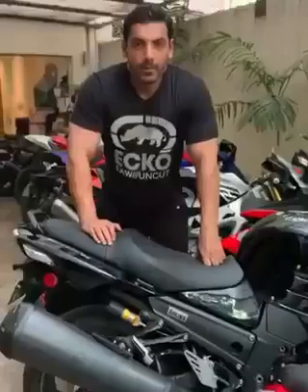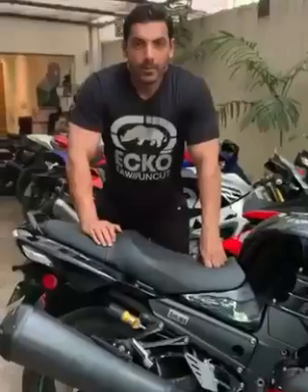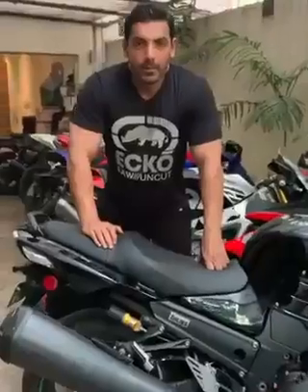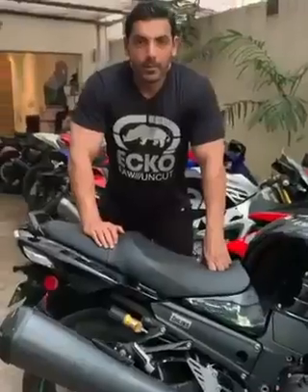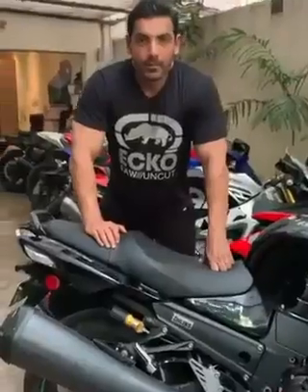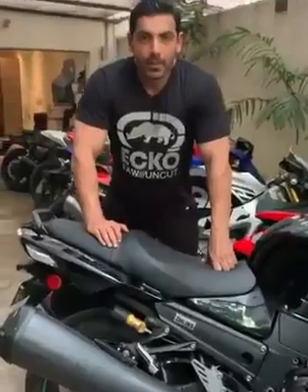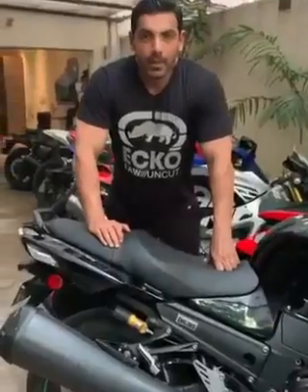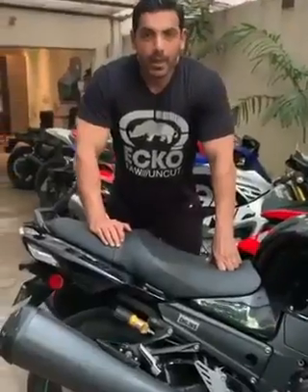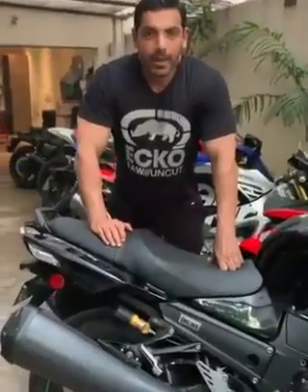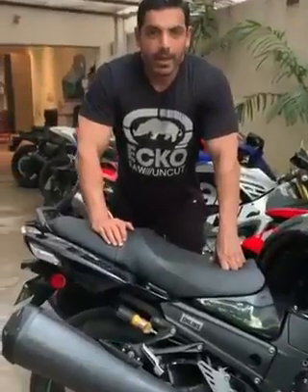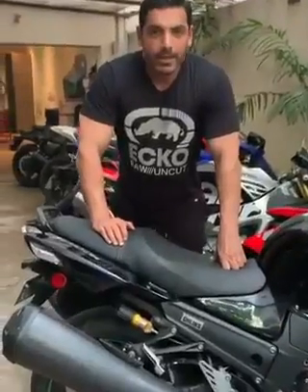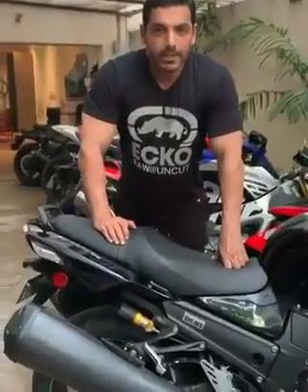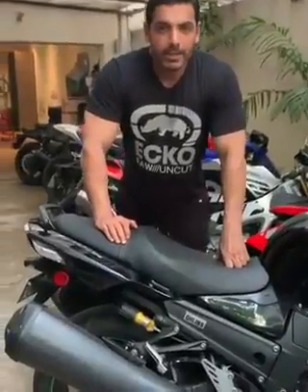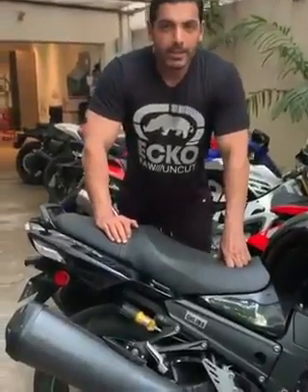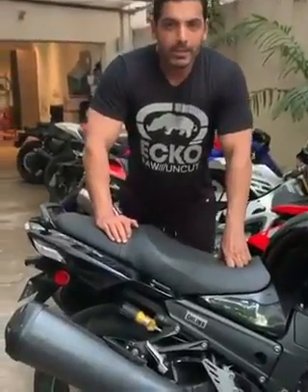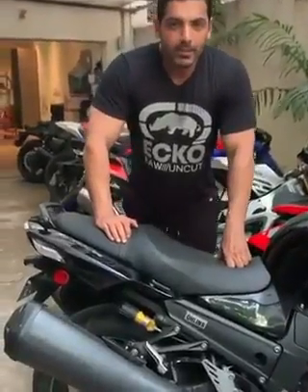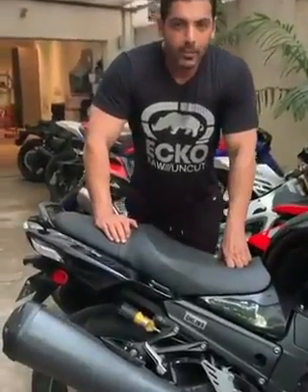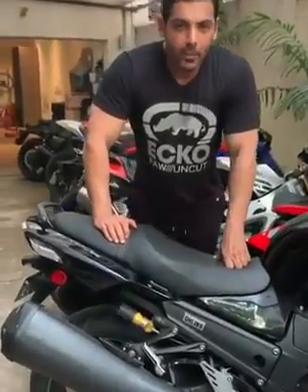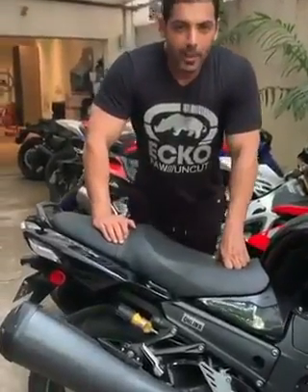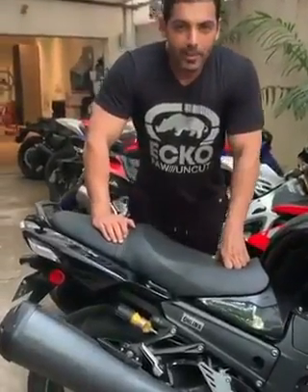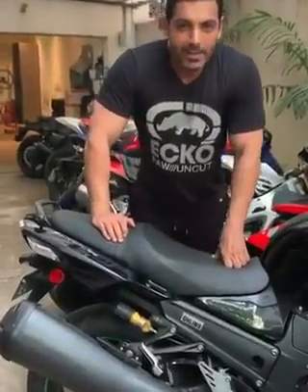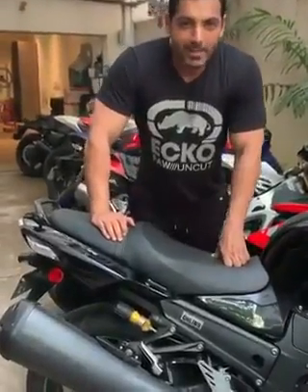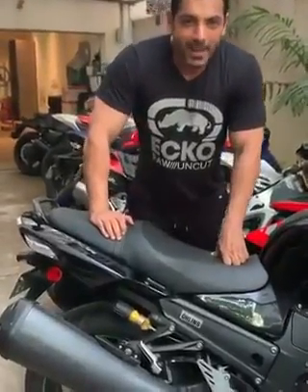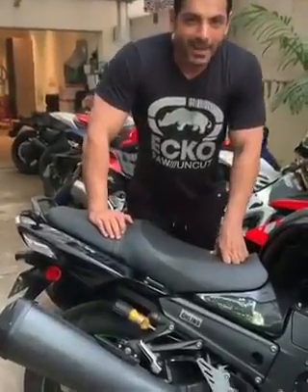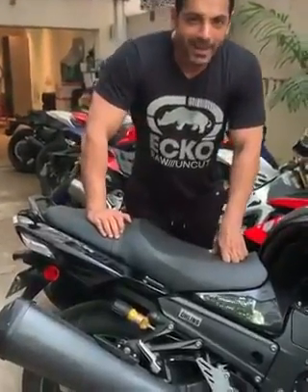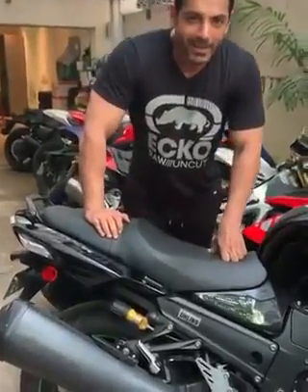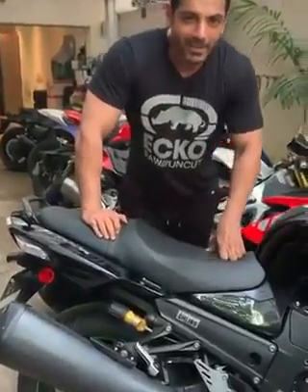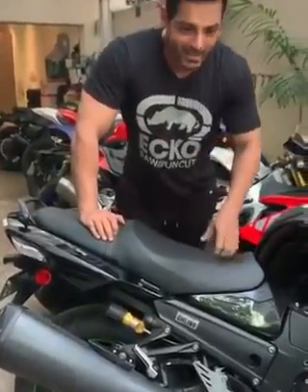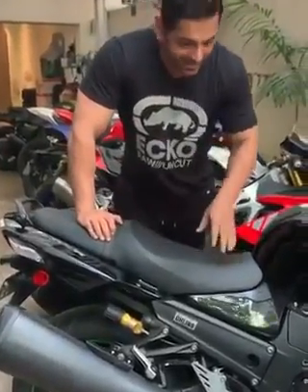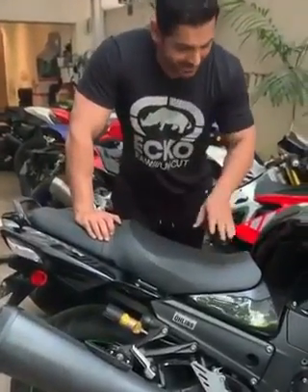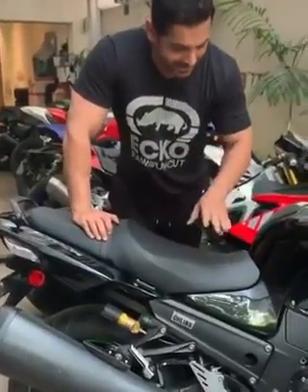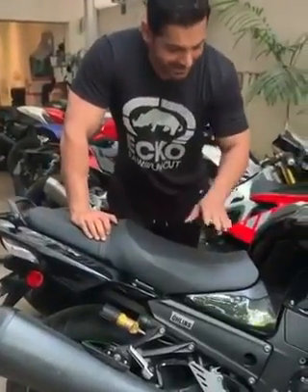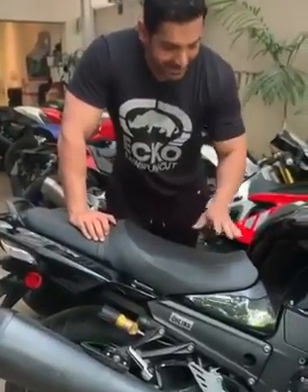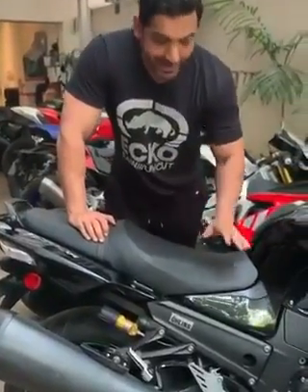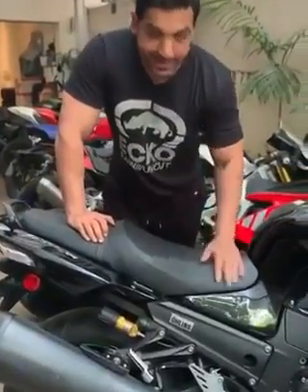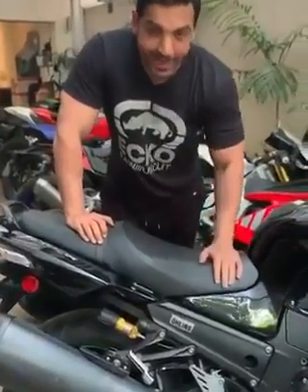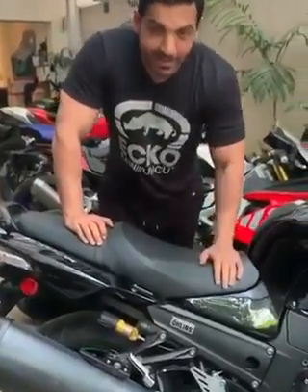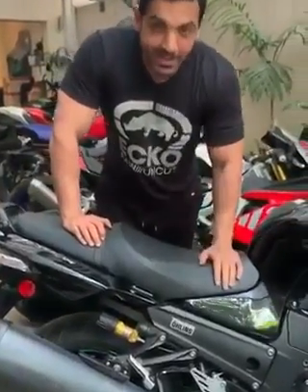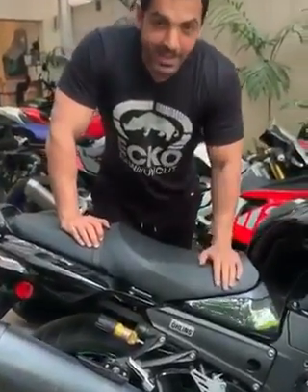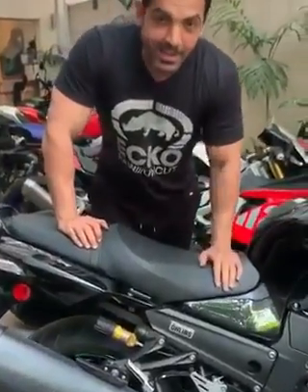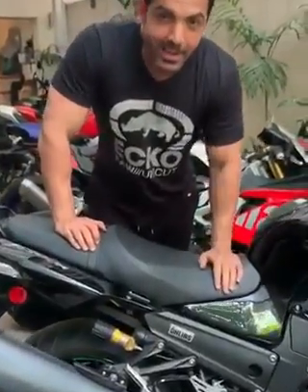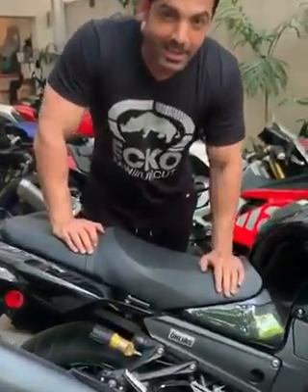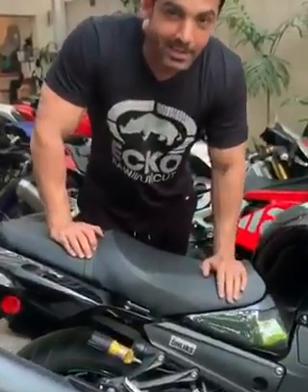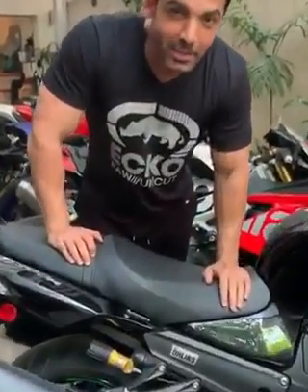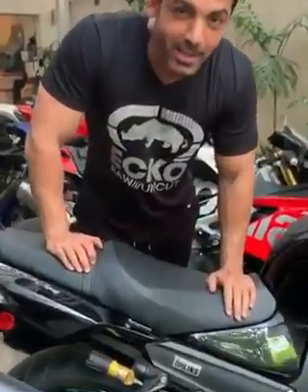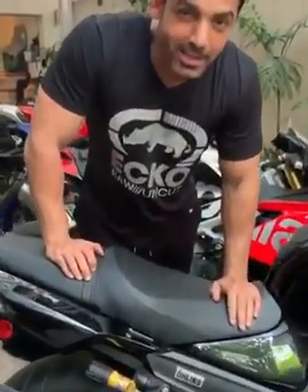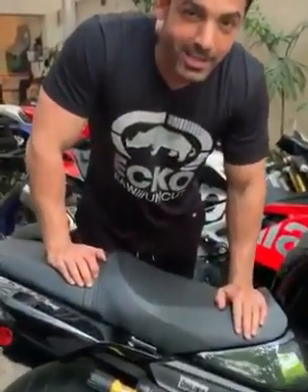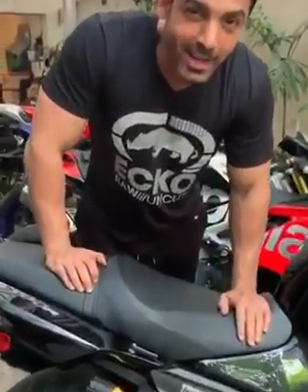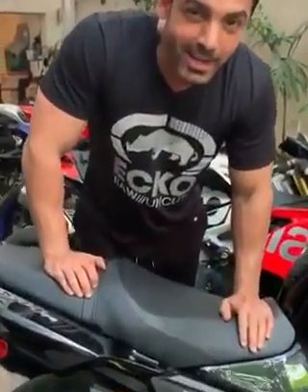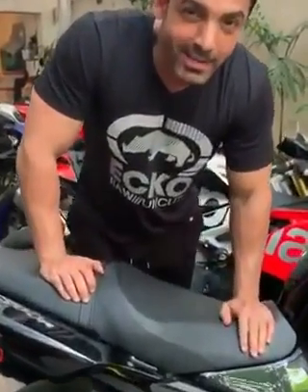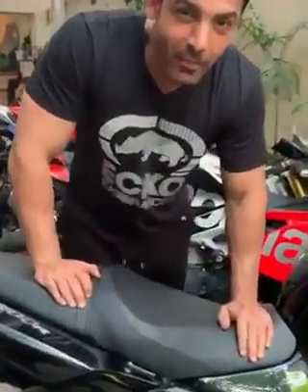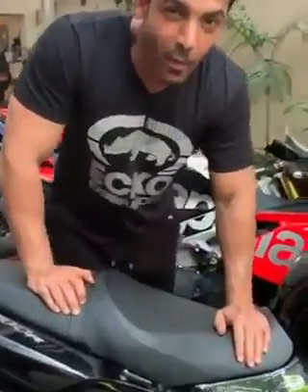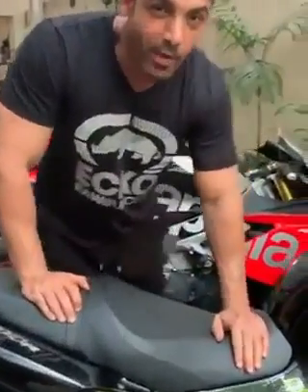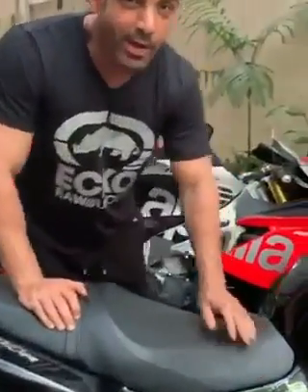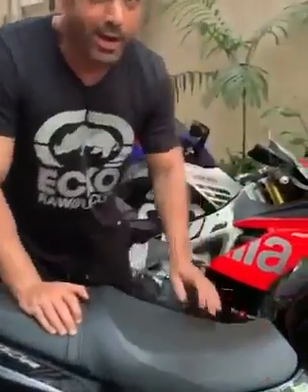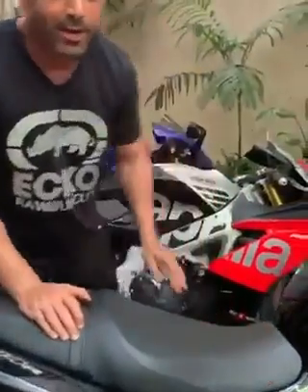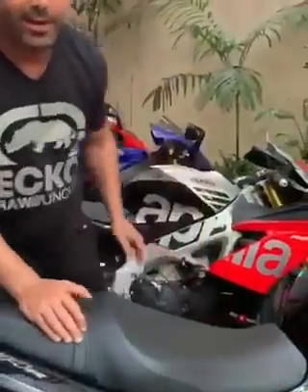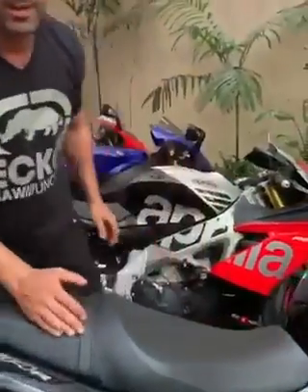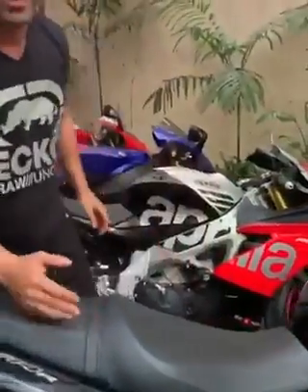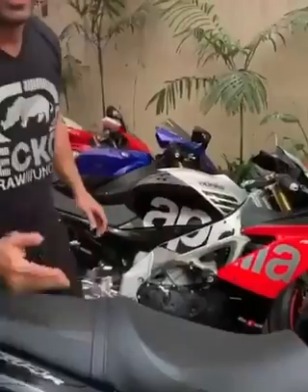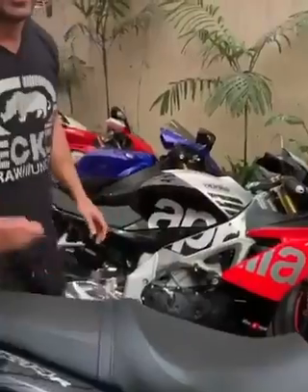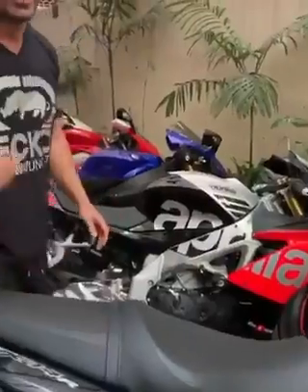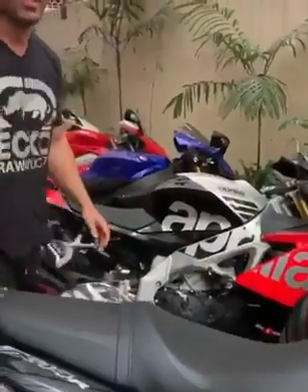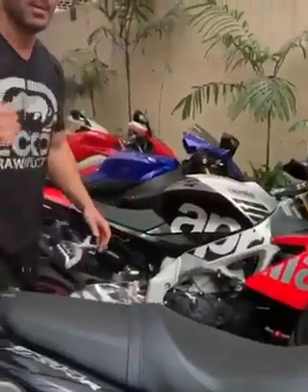Hi guys, a few babies in my collection. This is the Kawasaki Ninja ZX-14R.